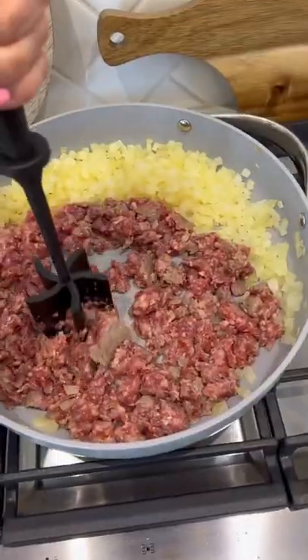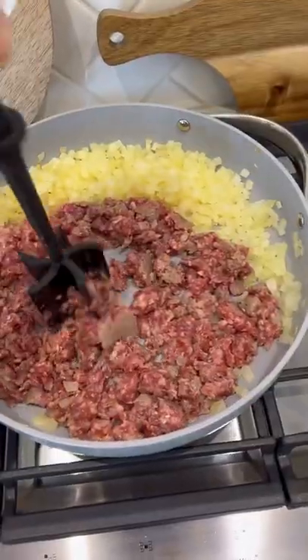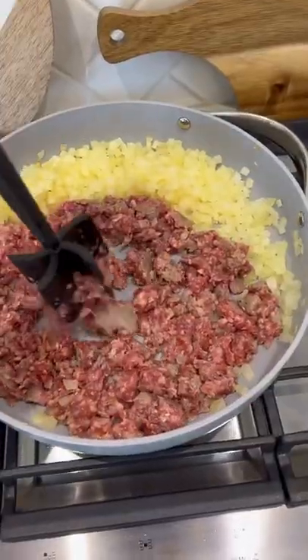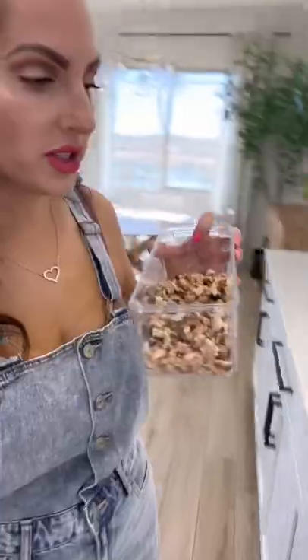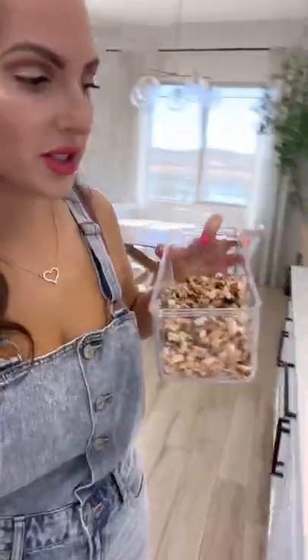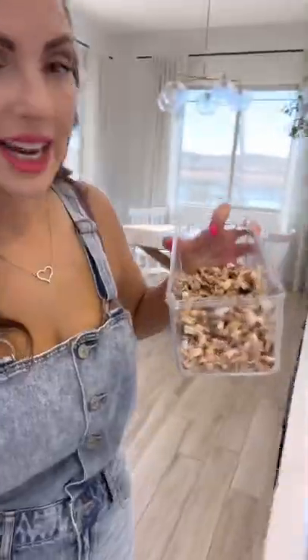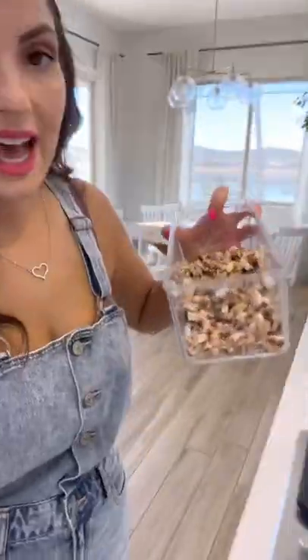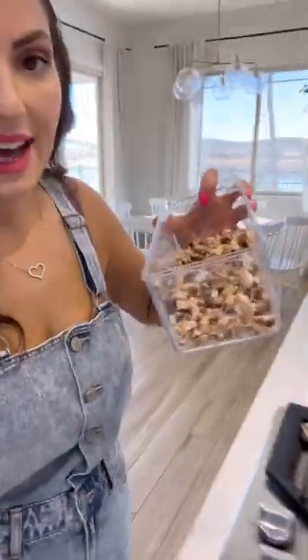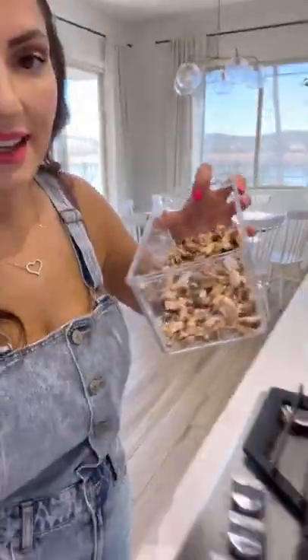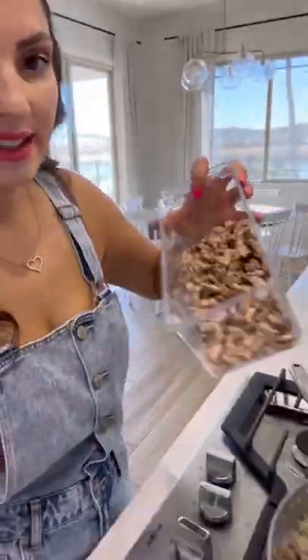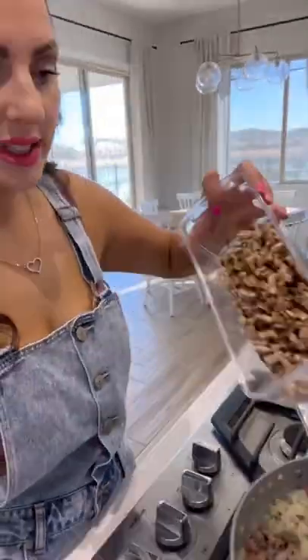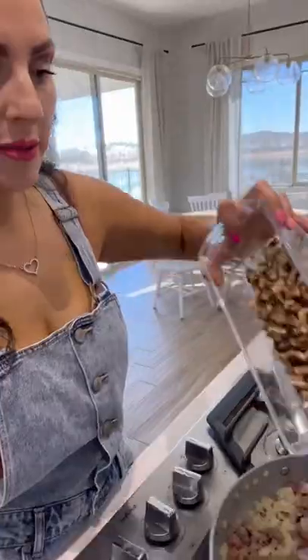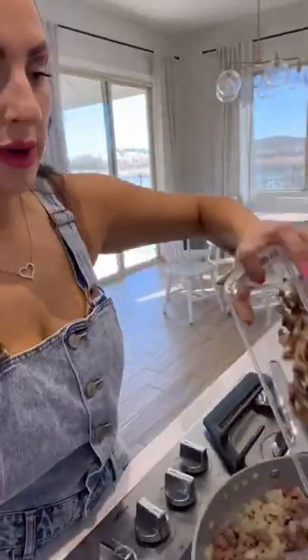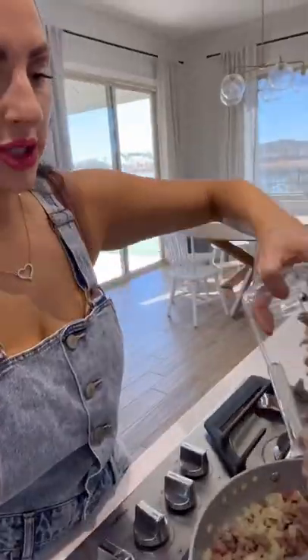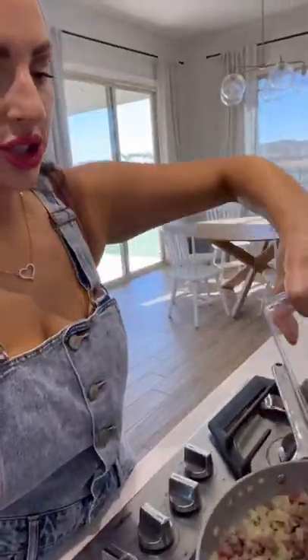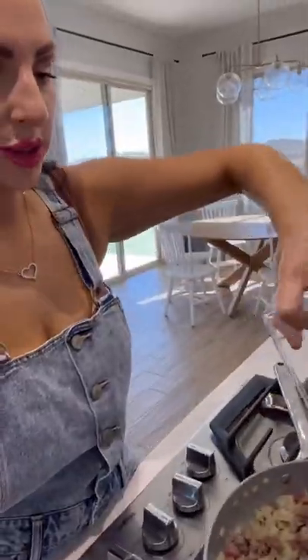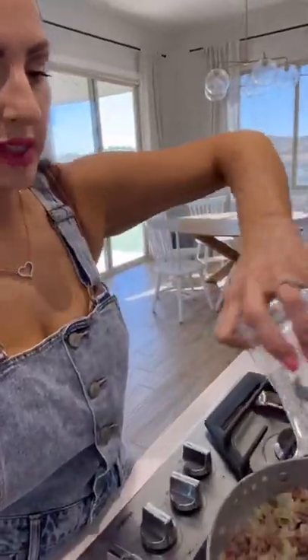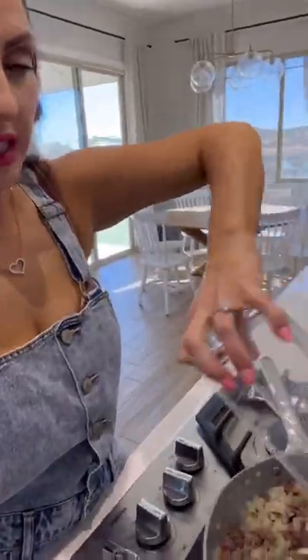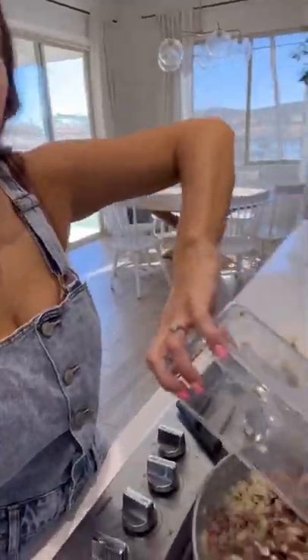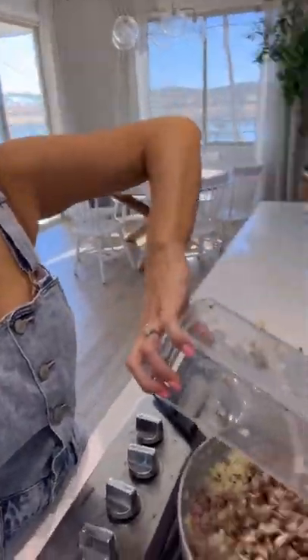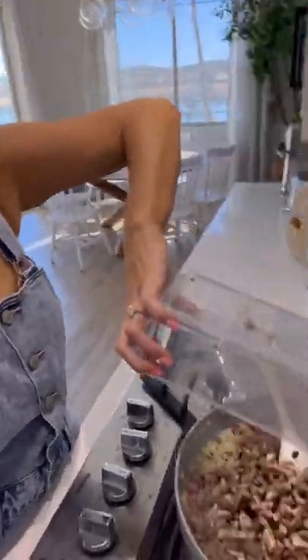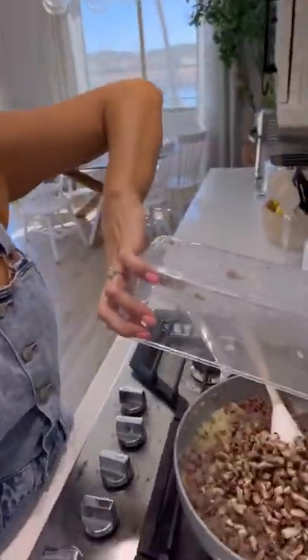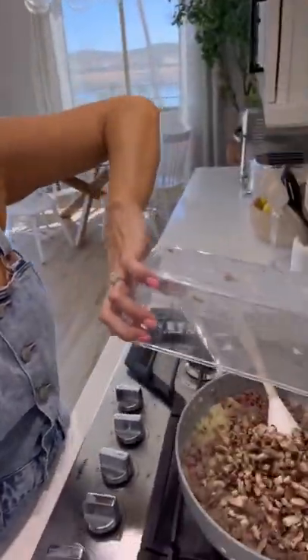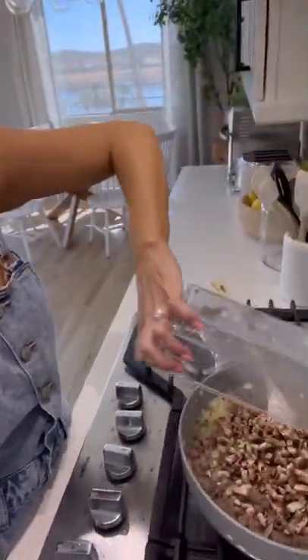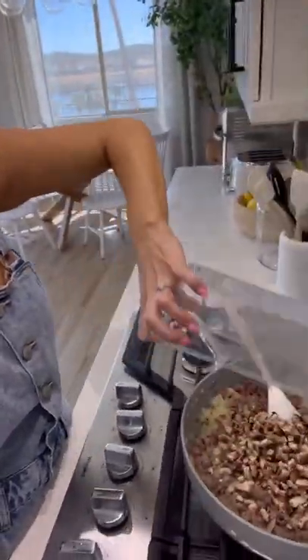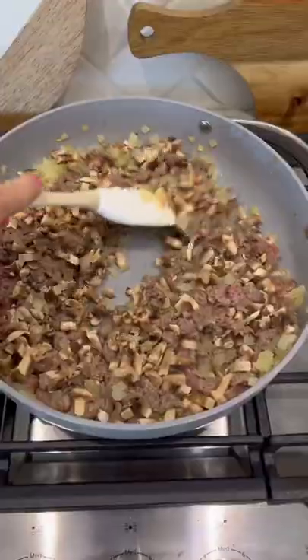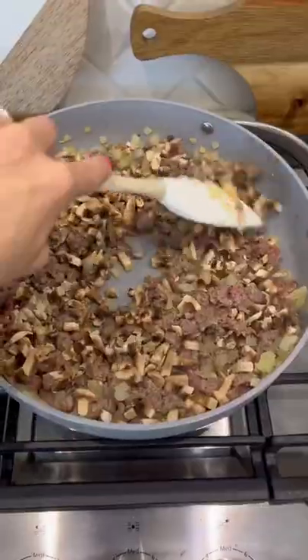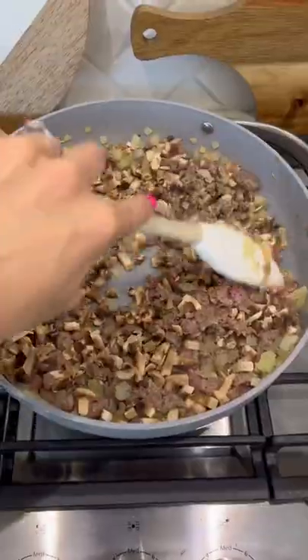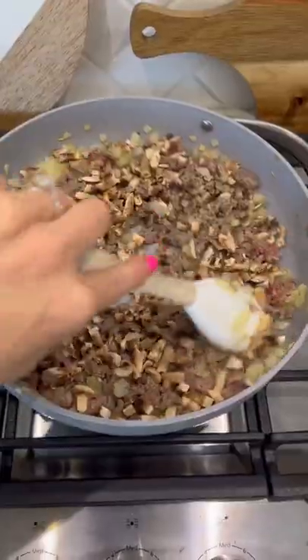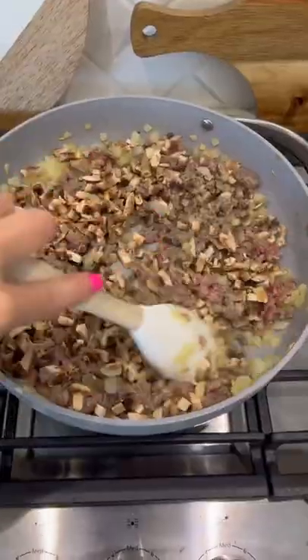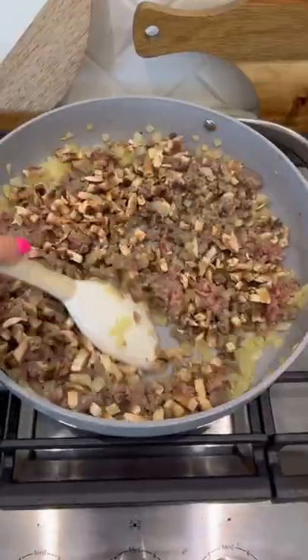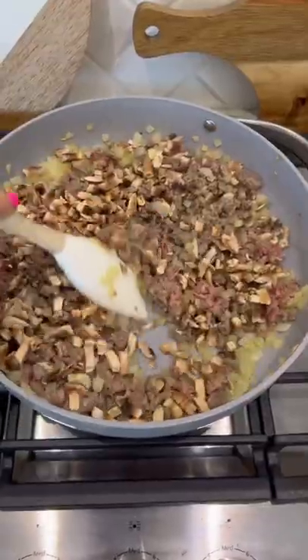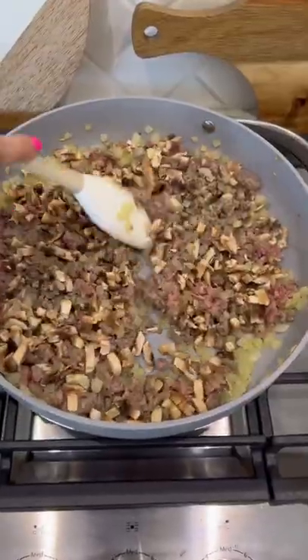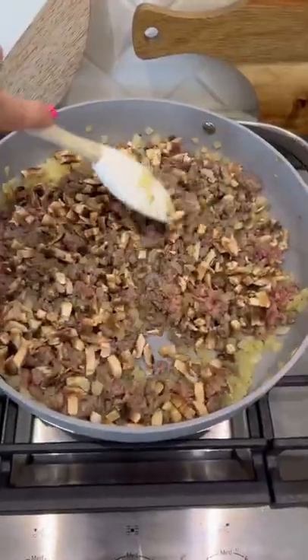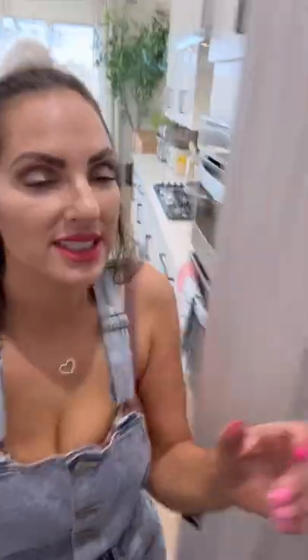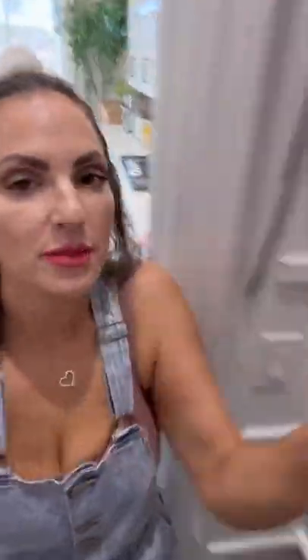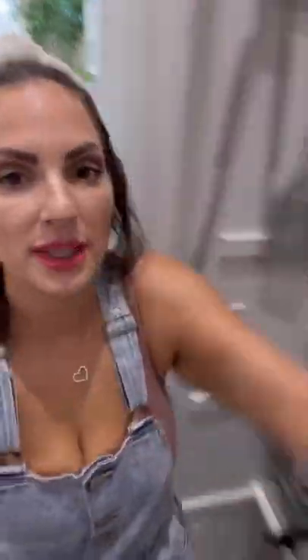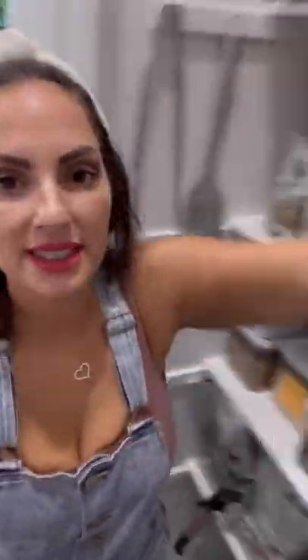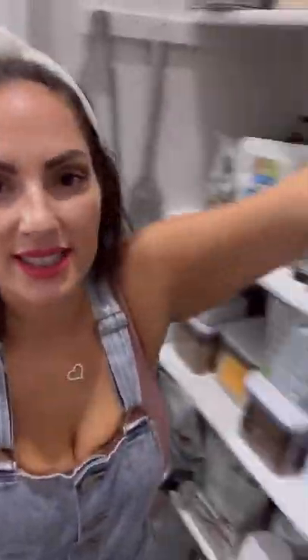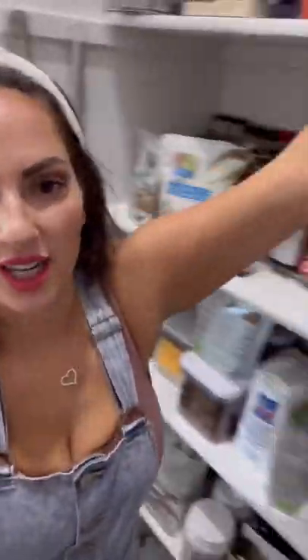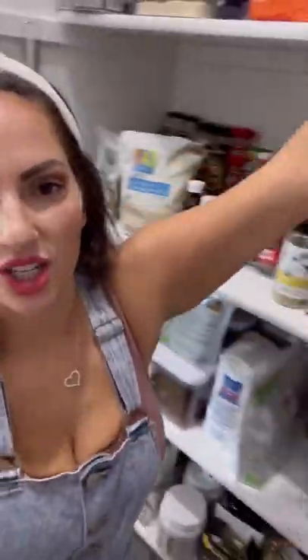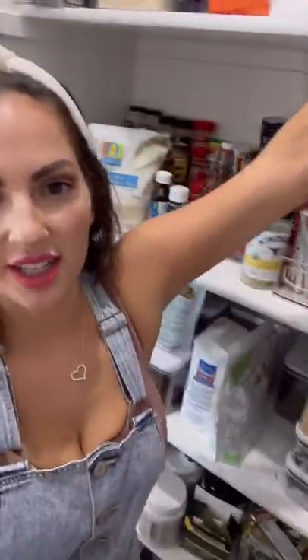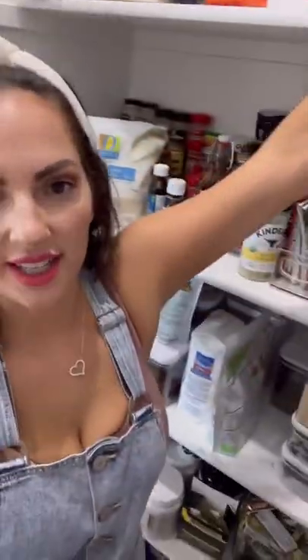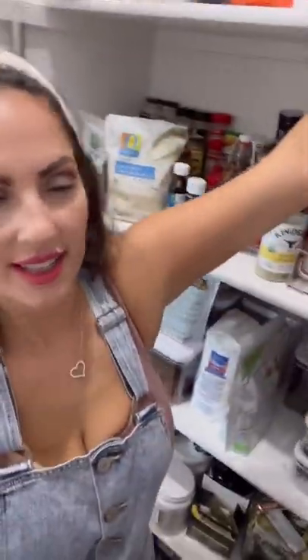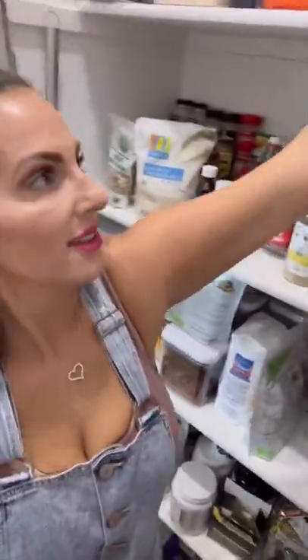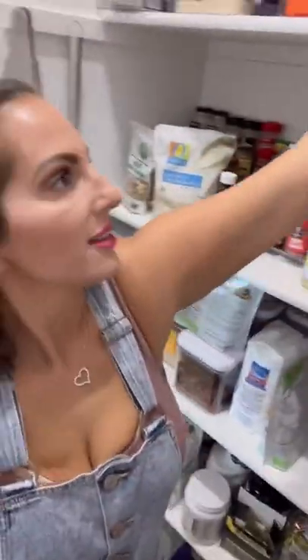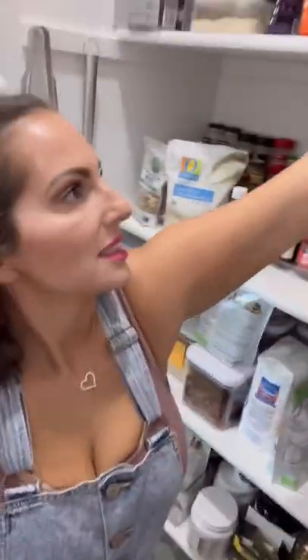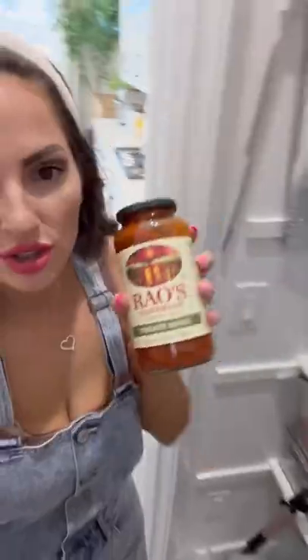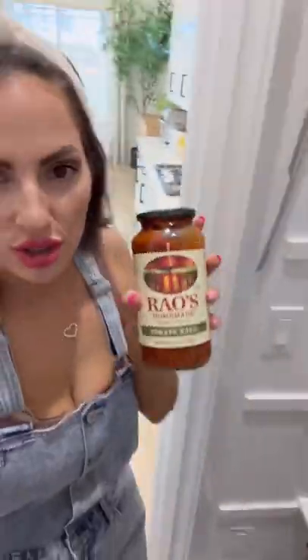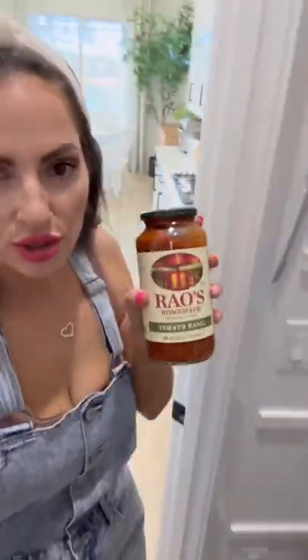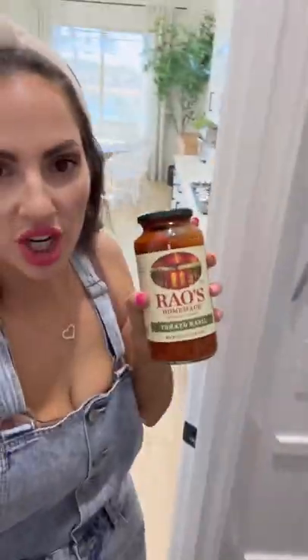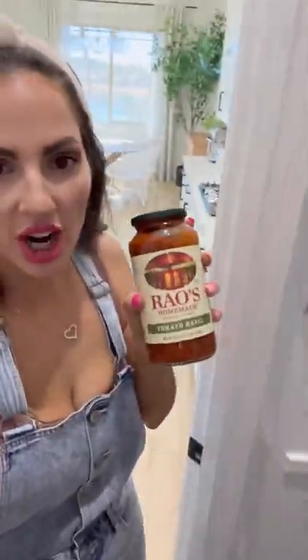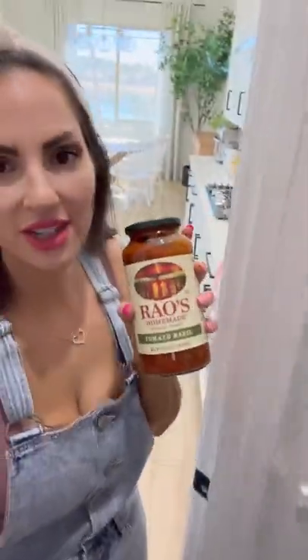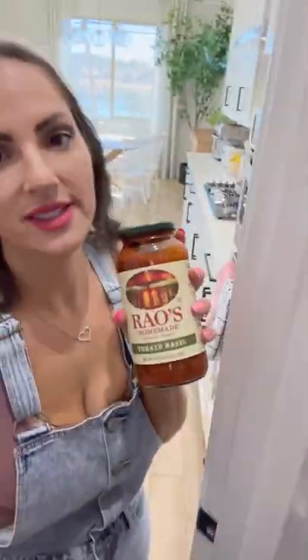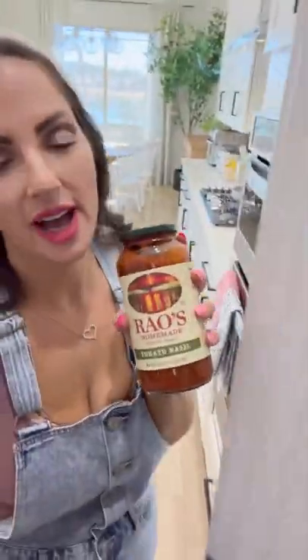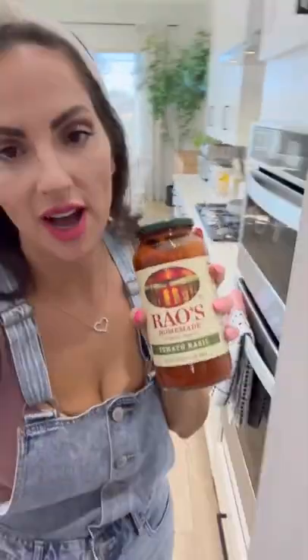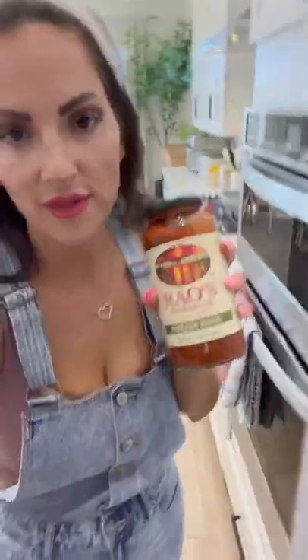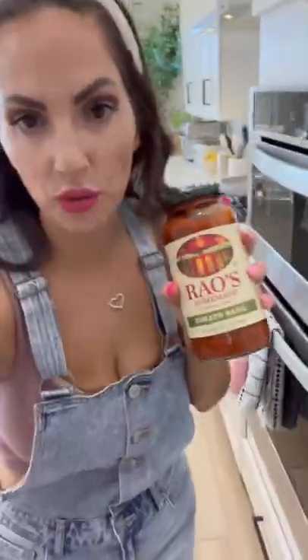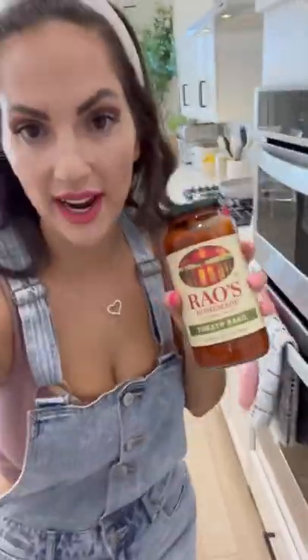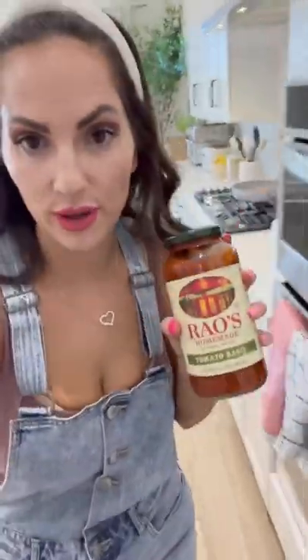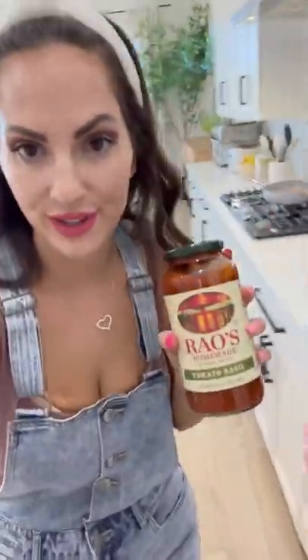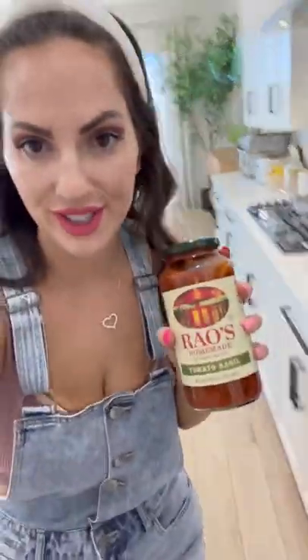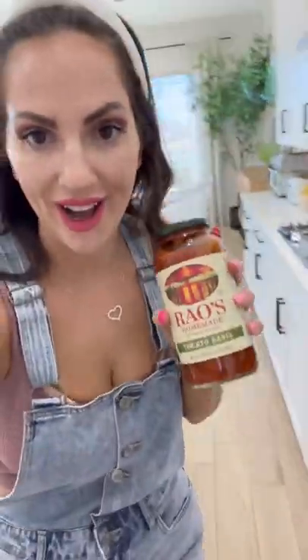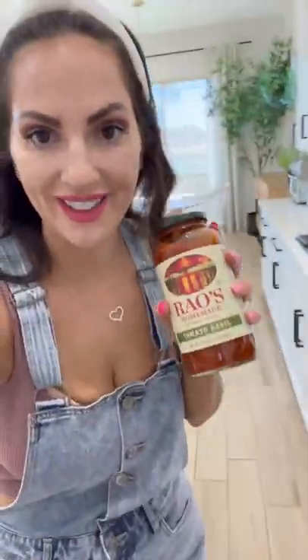Also gonna add in some mushrooms that I chopped up. The meat's done cooking — two jars of Rao's sauce.